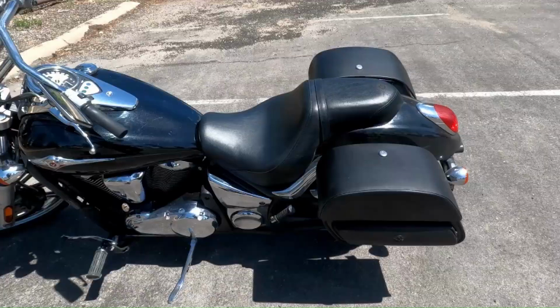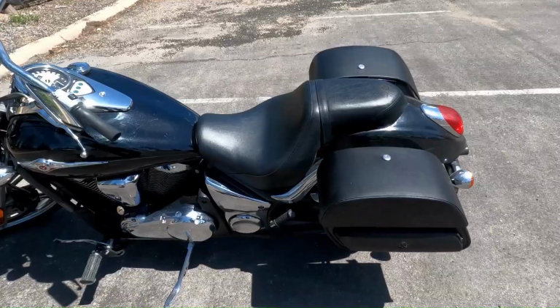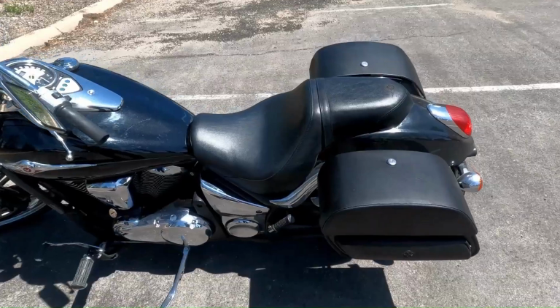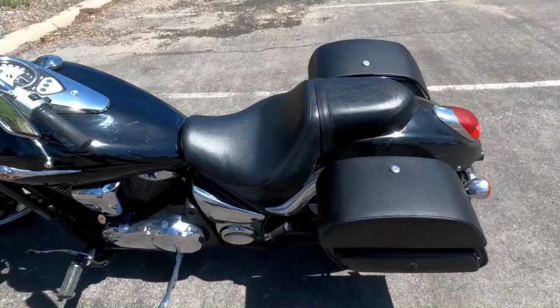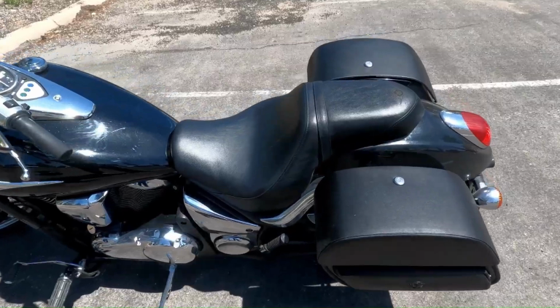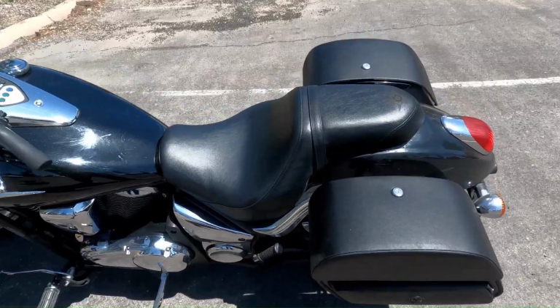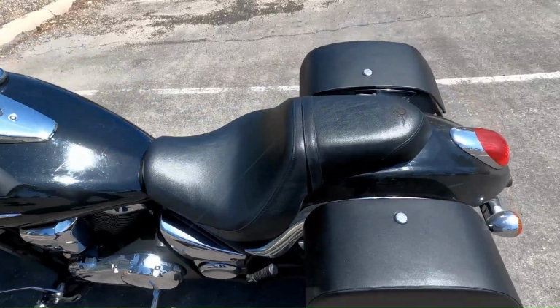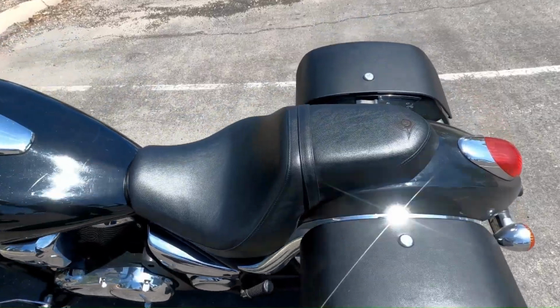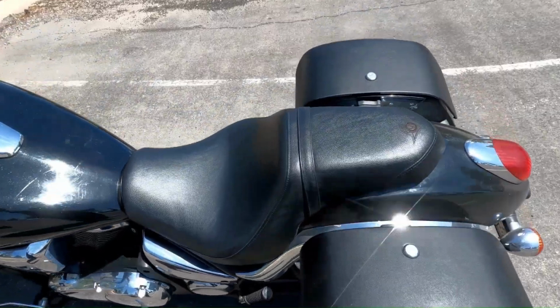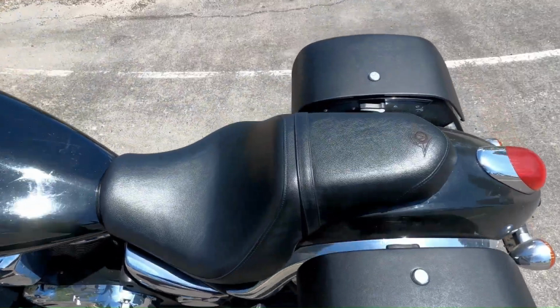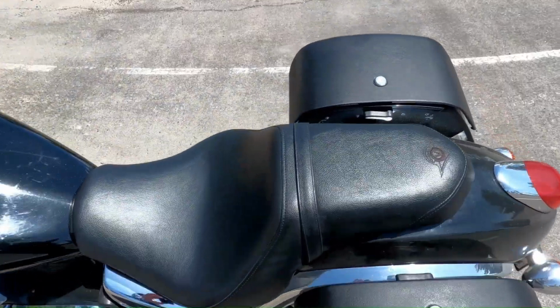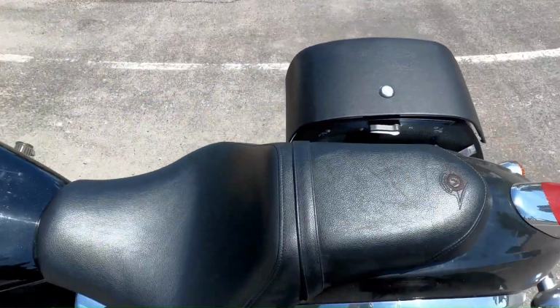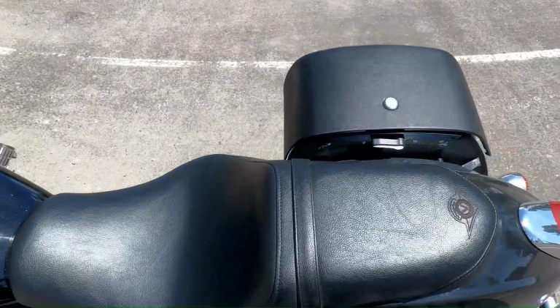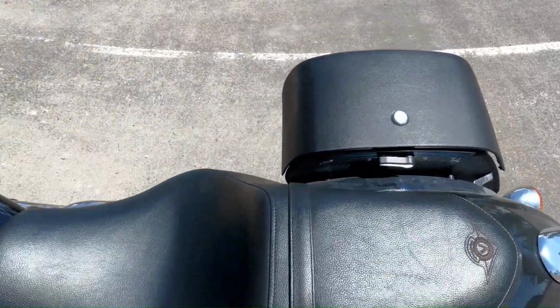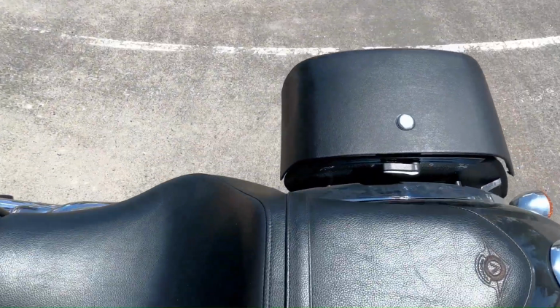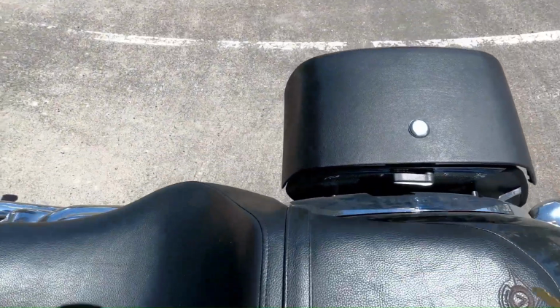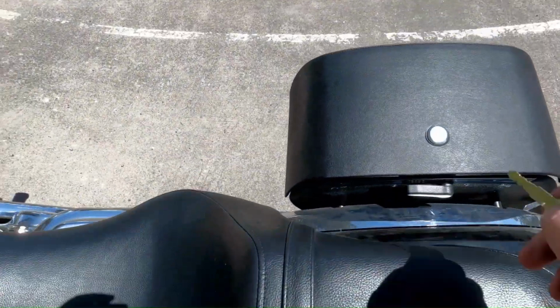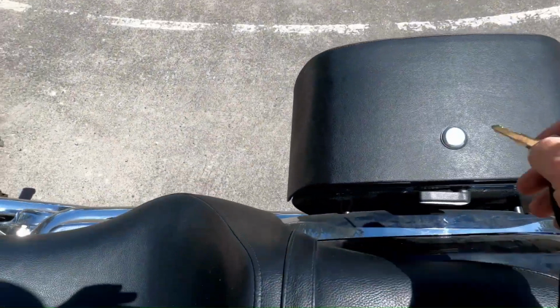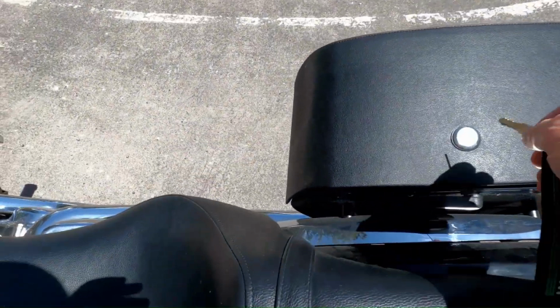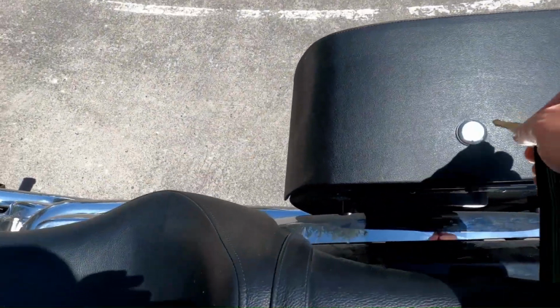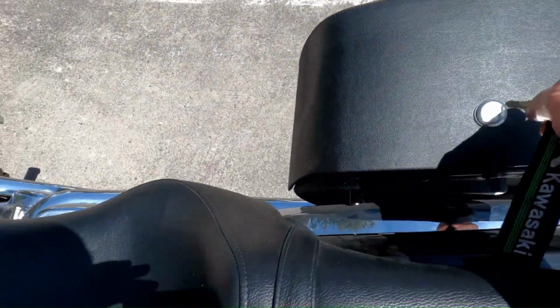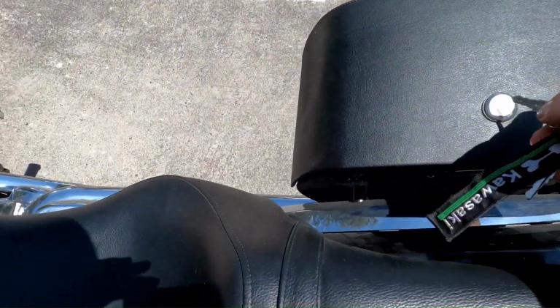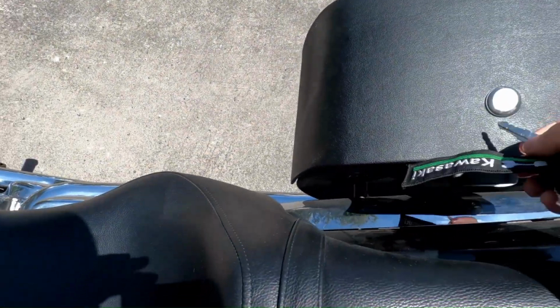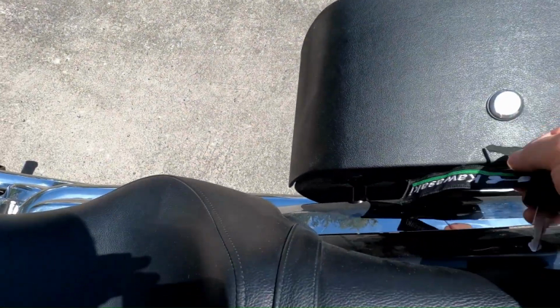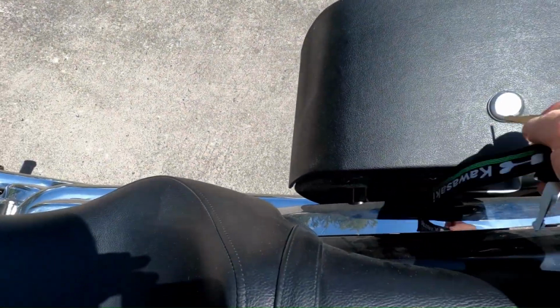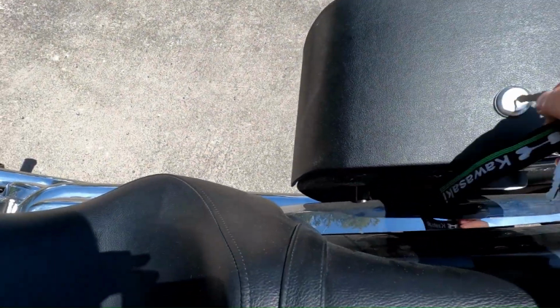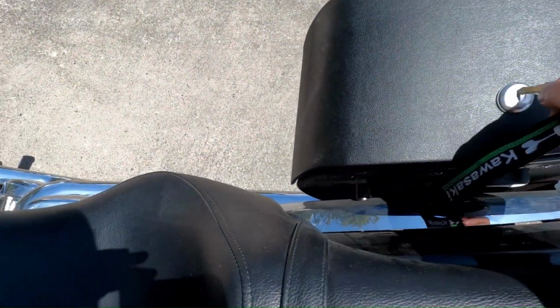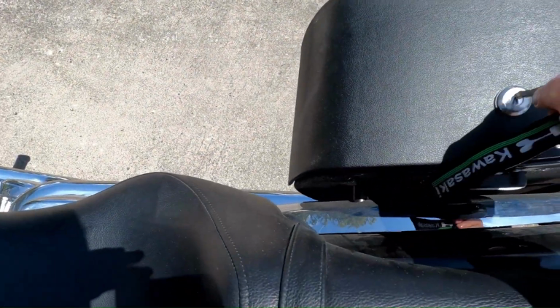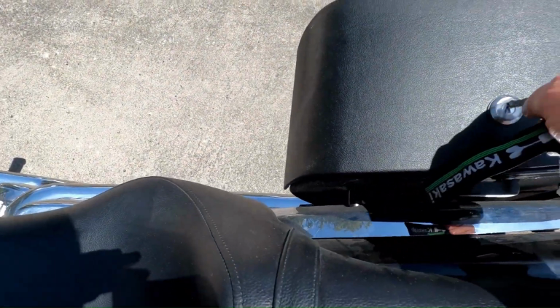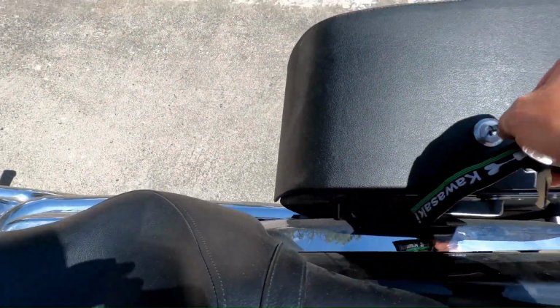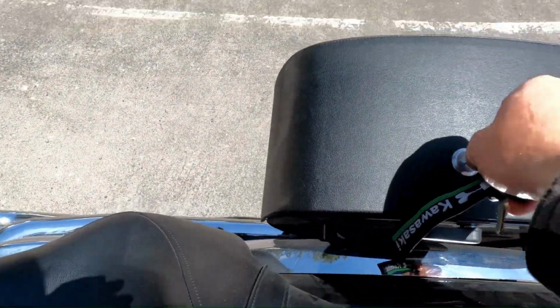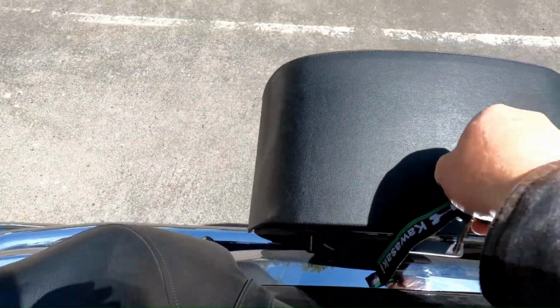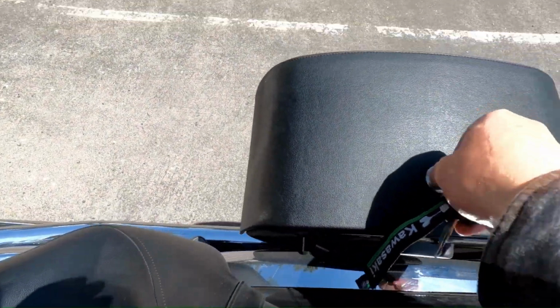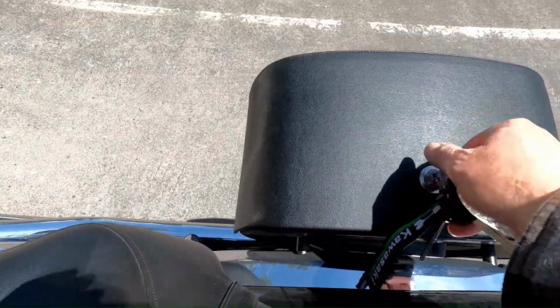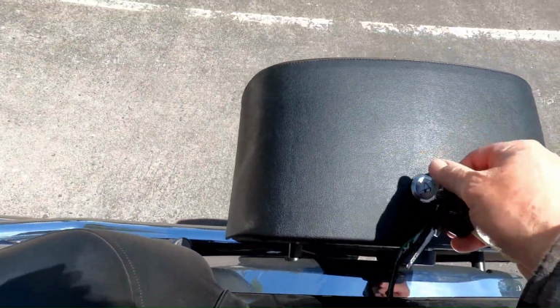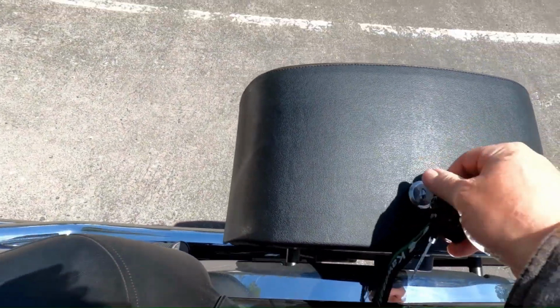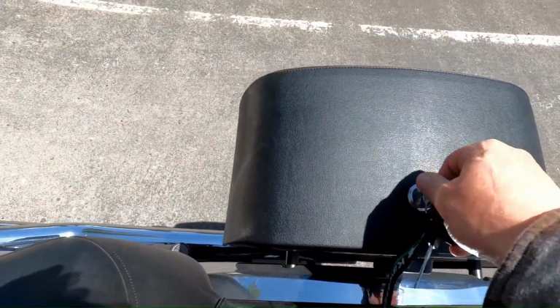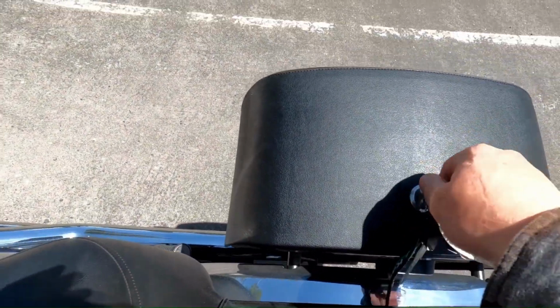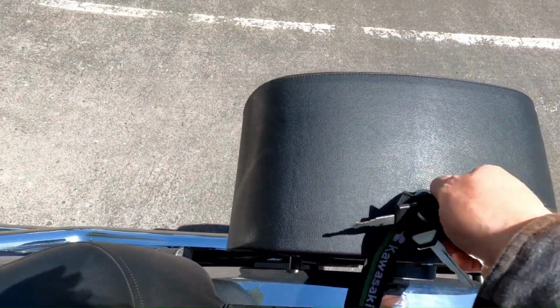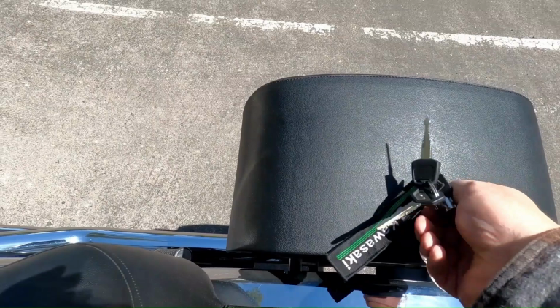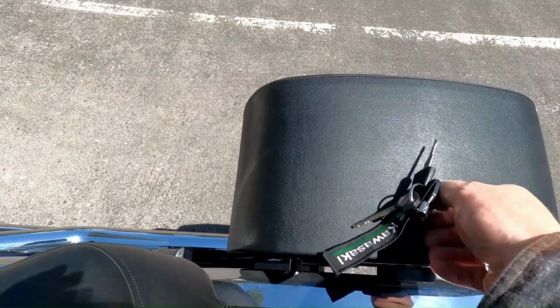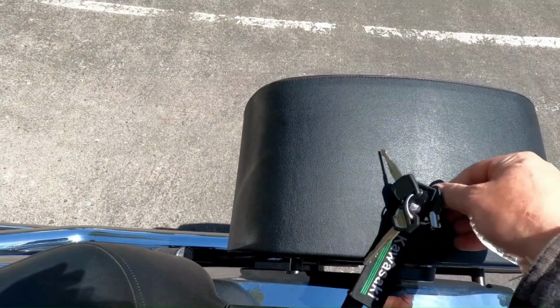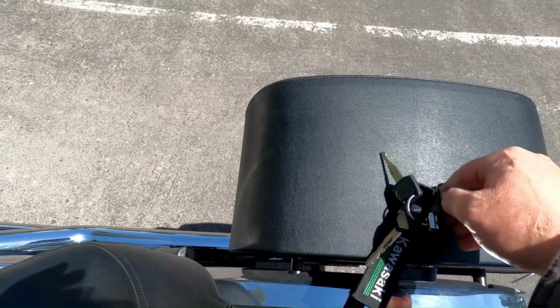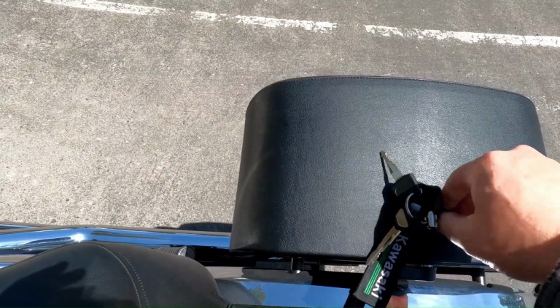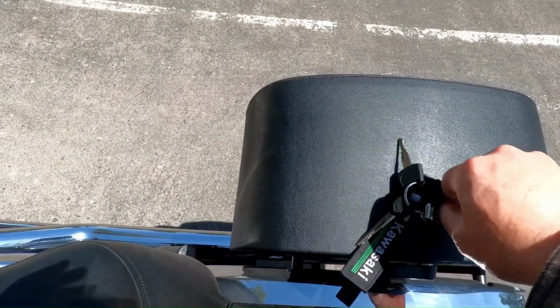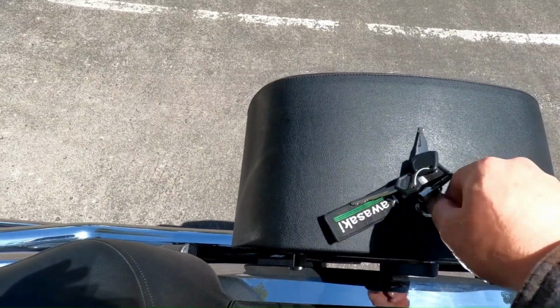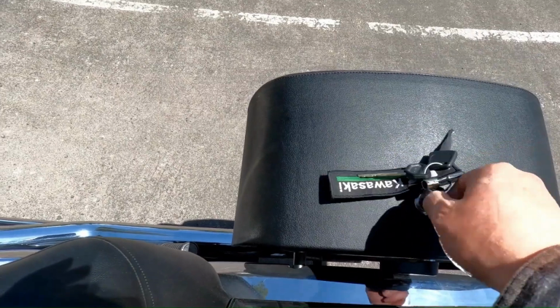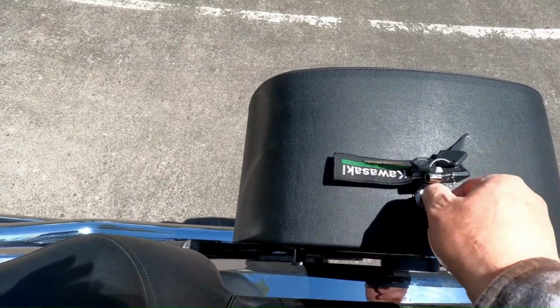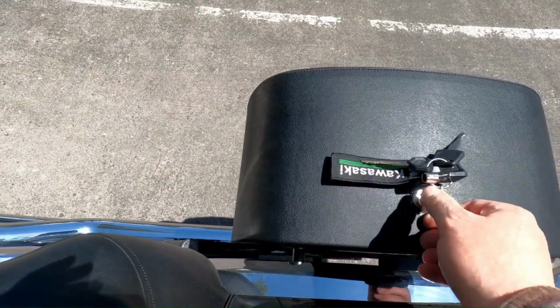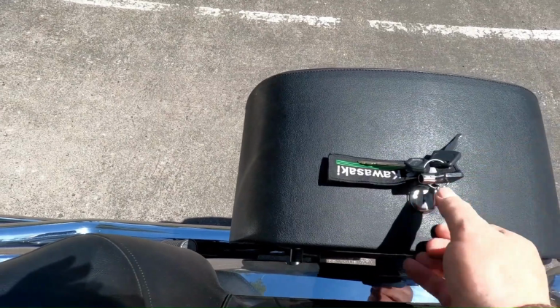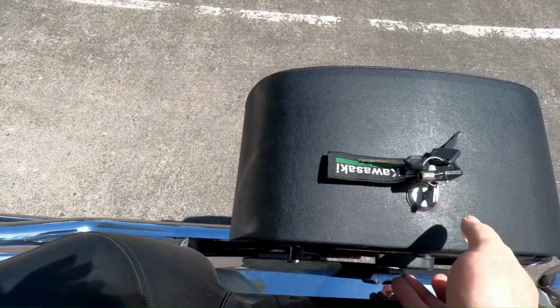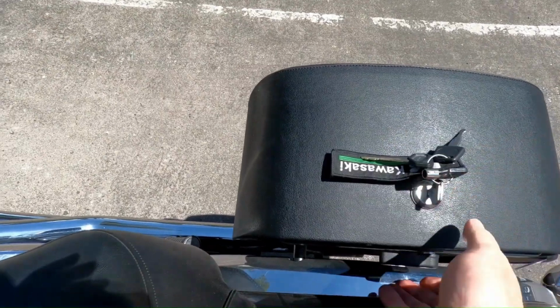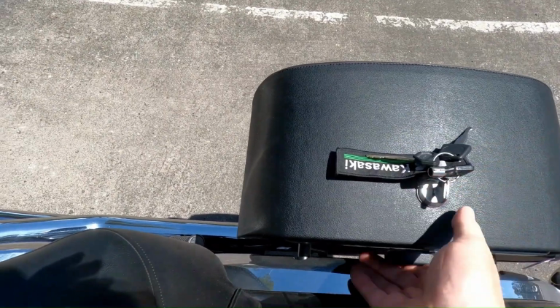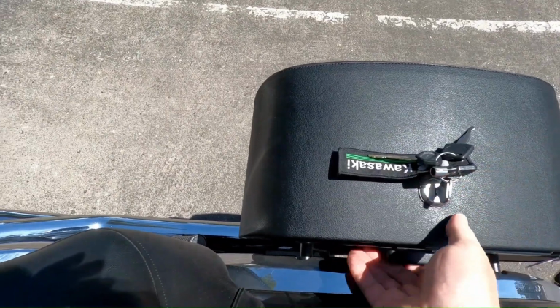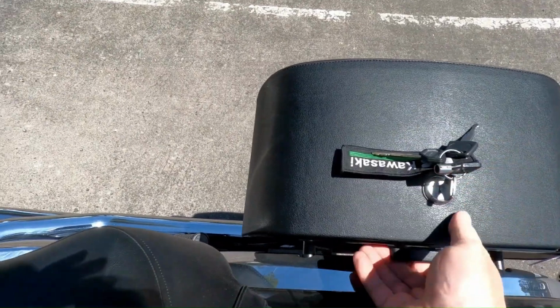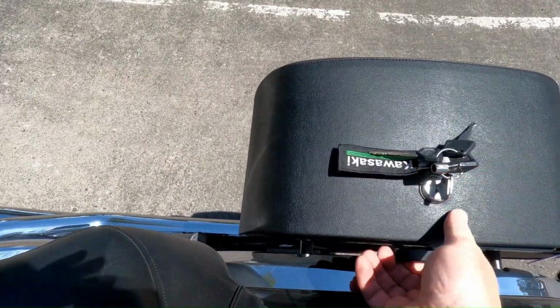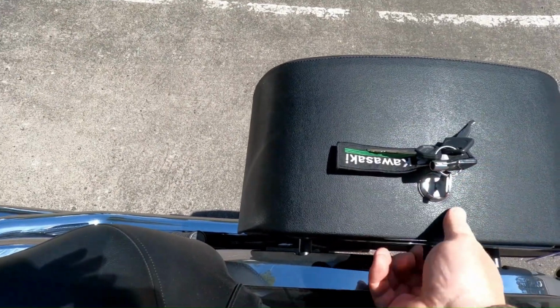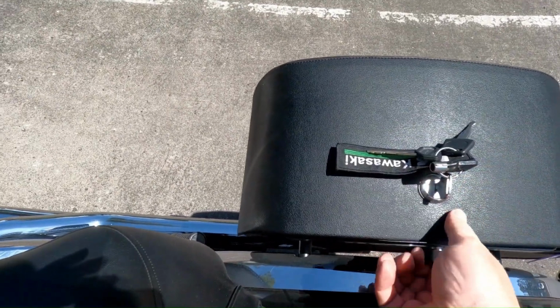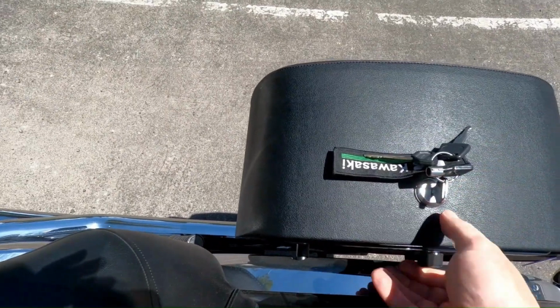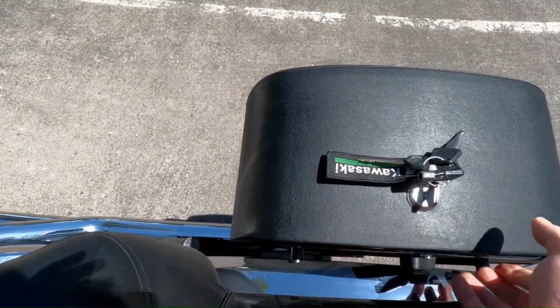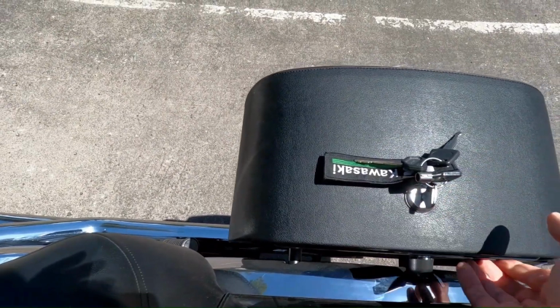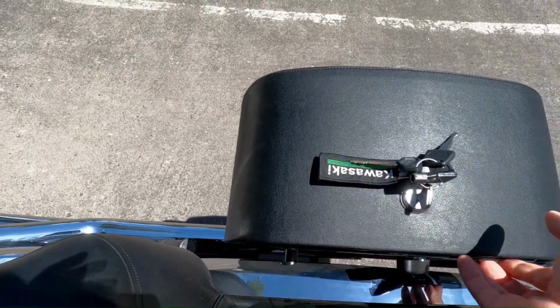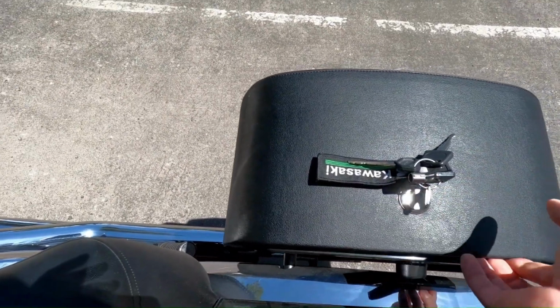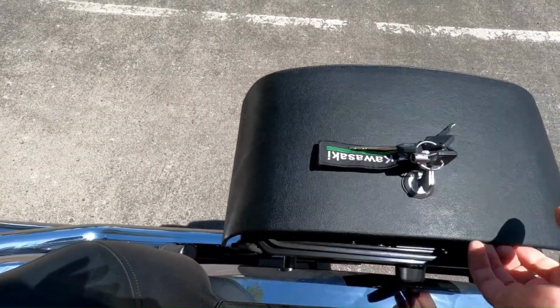Did I mention plenty of room for drinks on your long touring rides? Viking bags can meet all of your motorcycle storage needs.